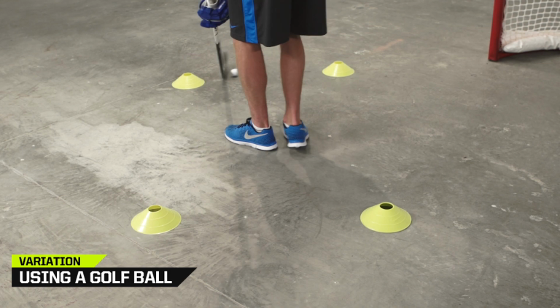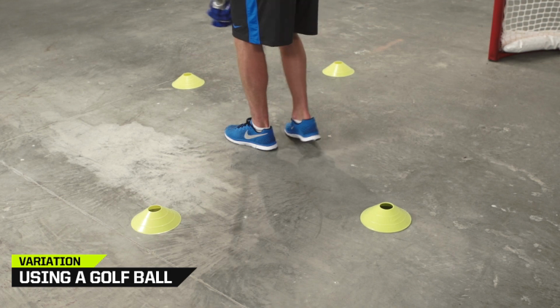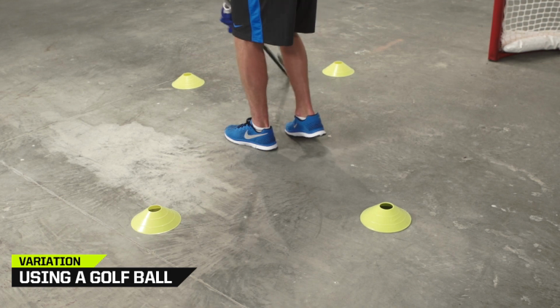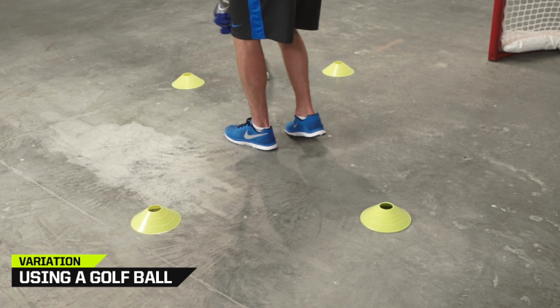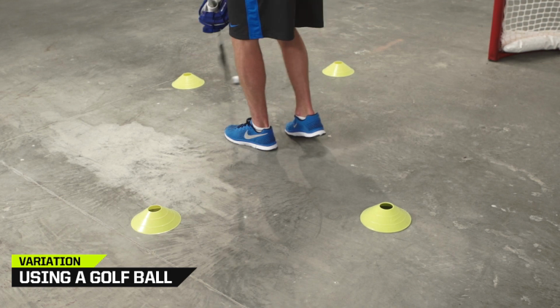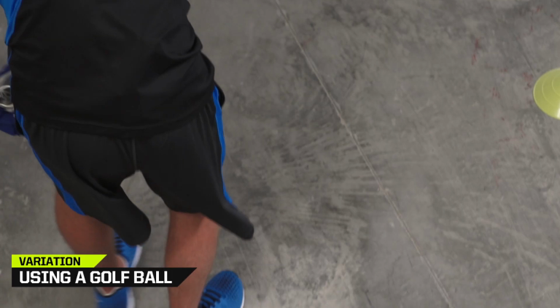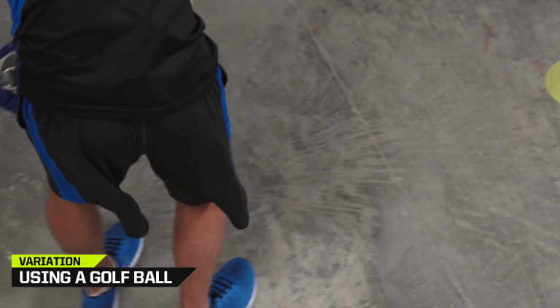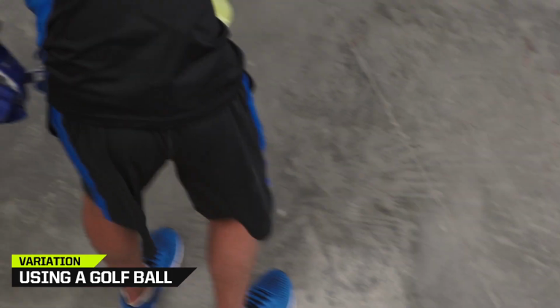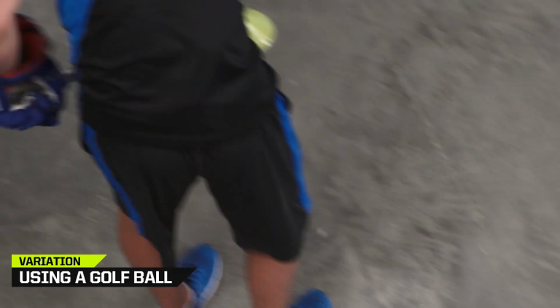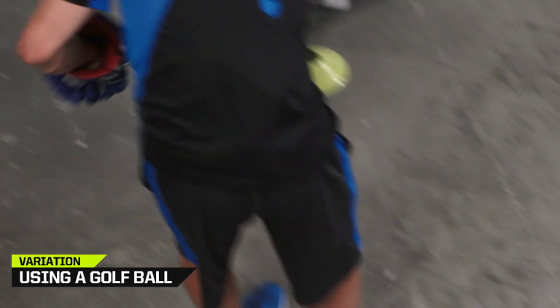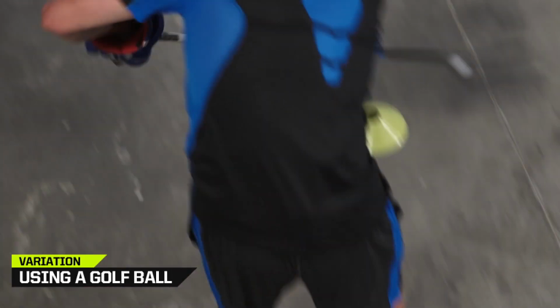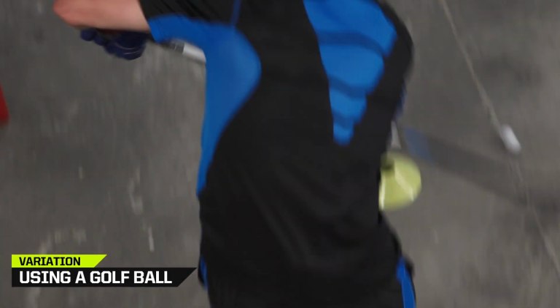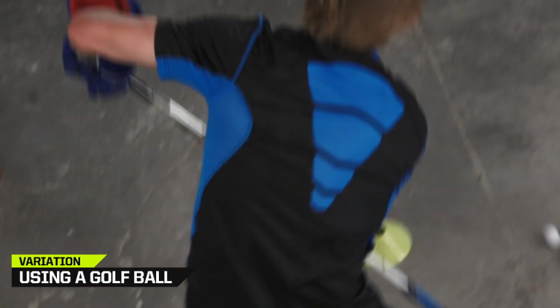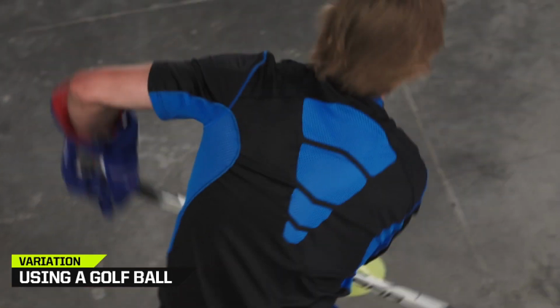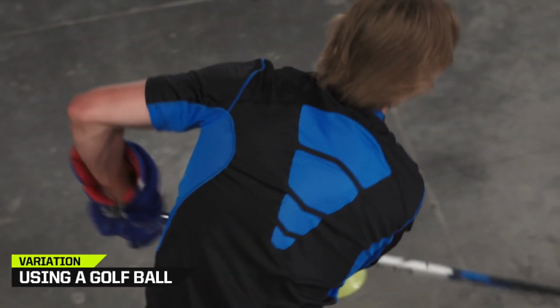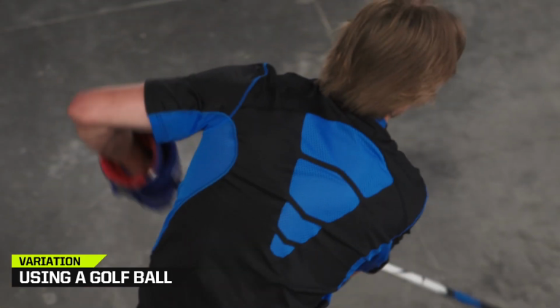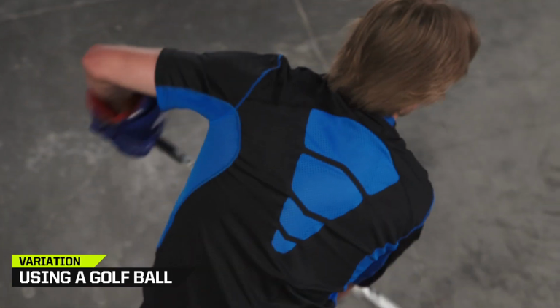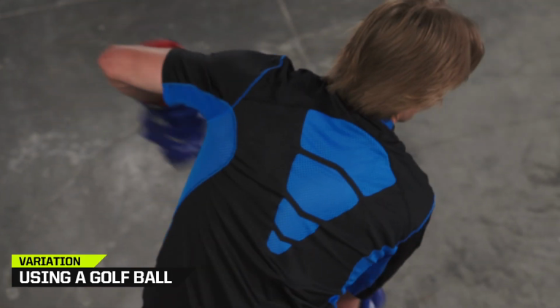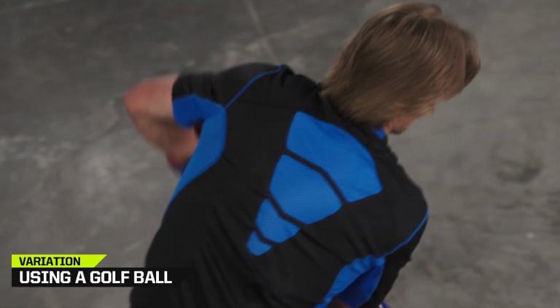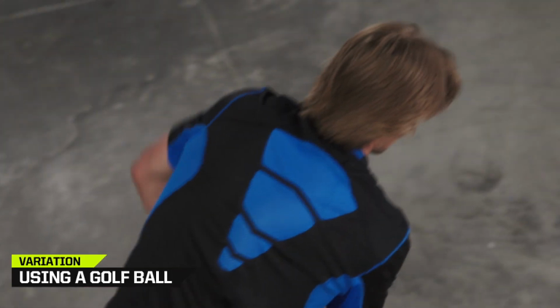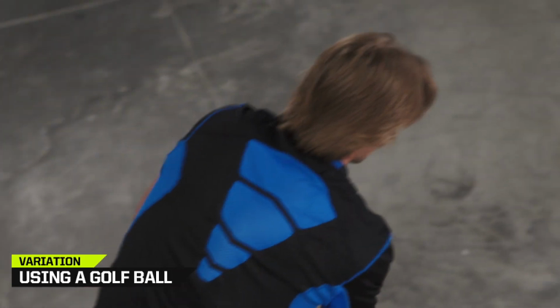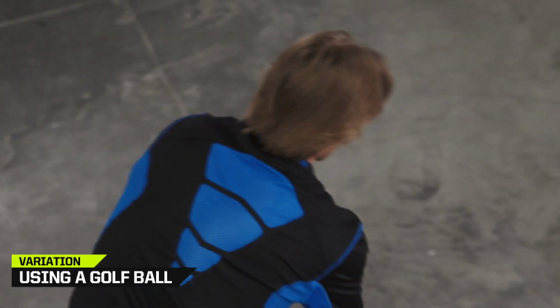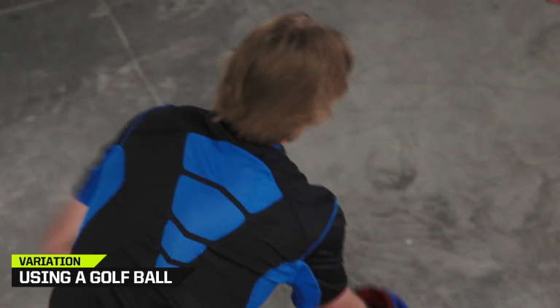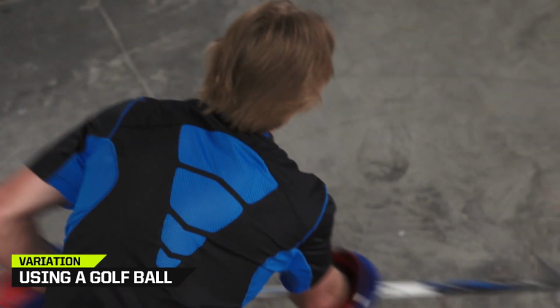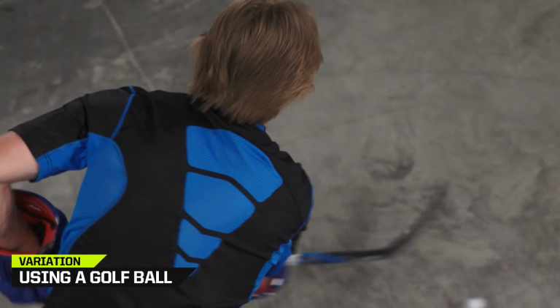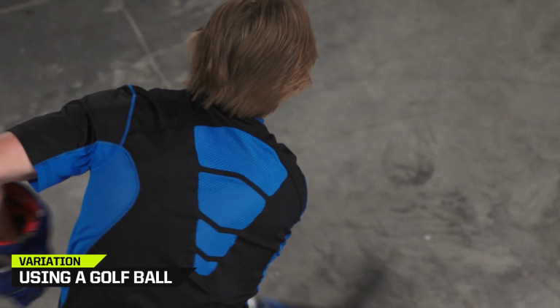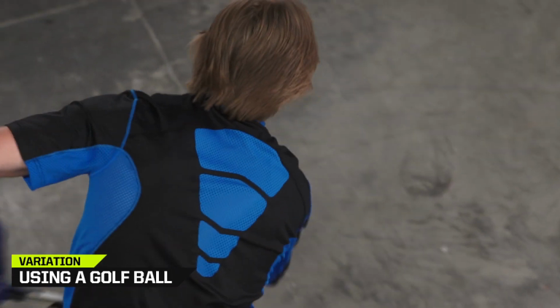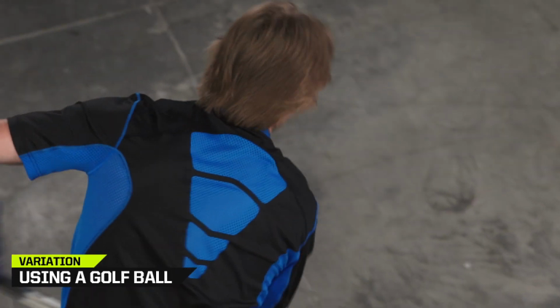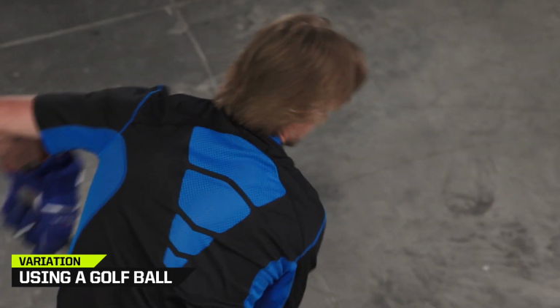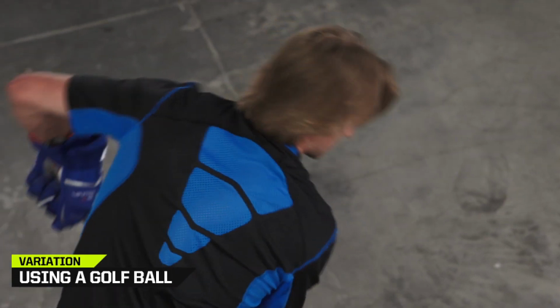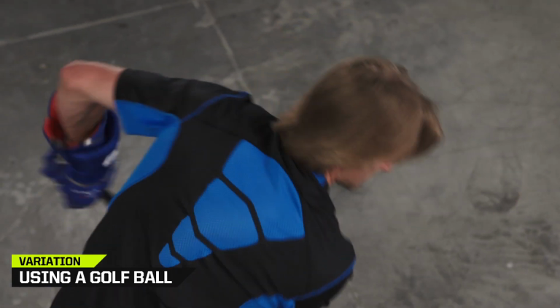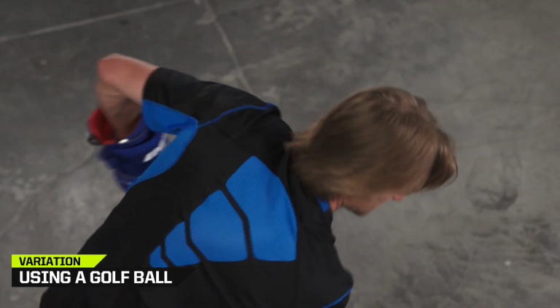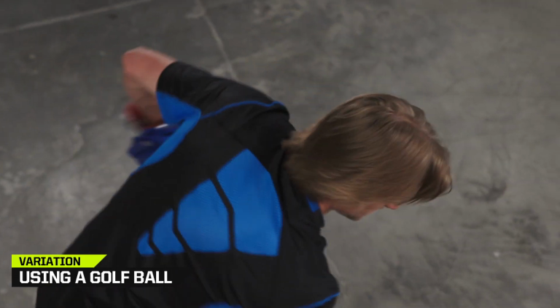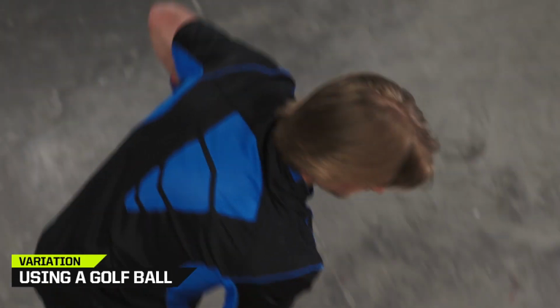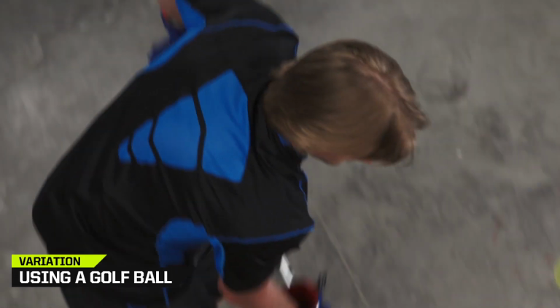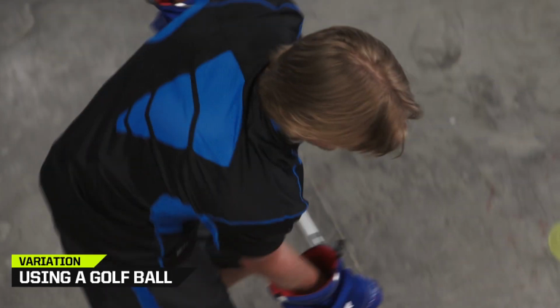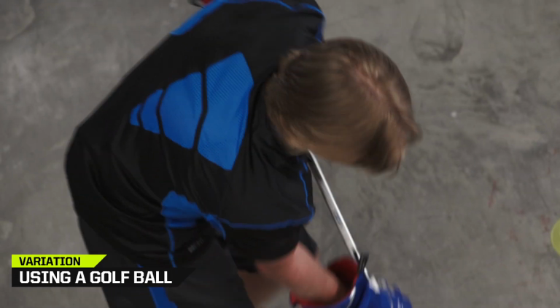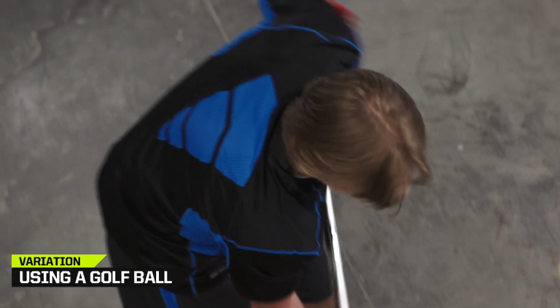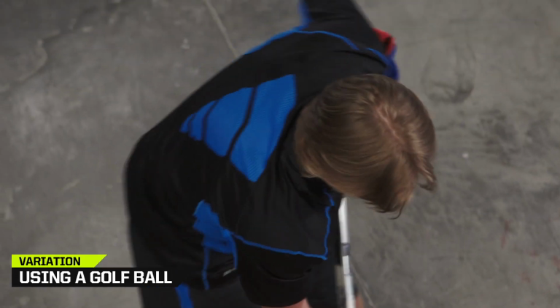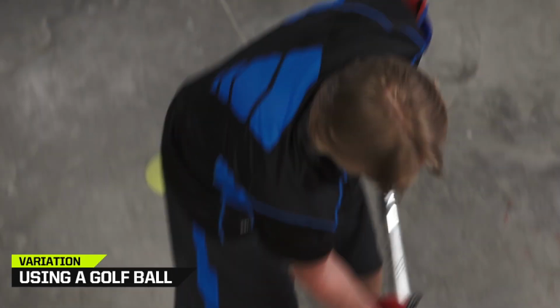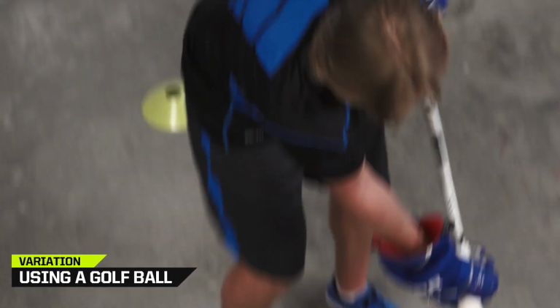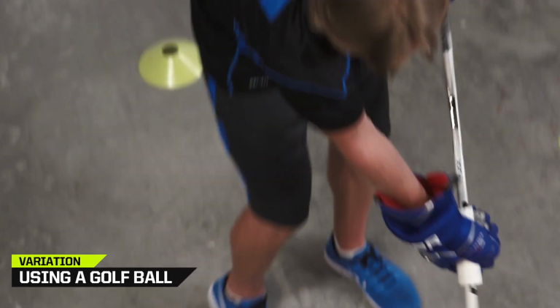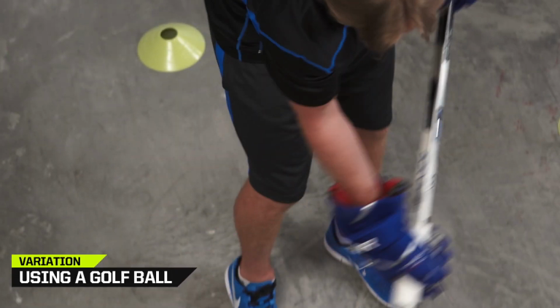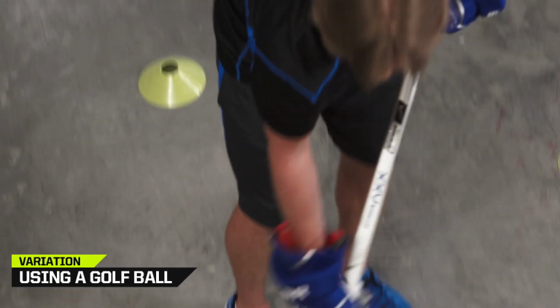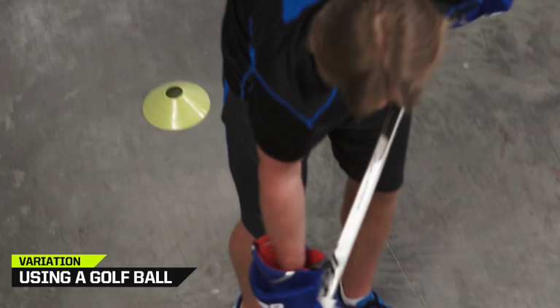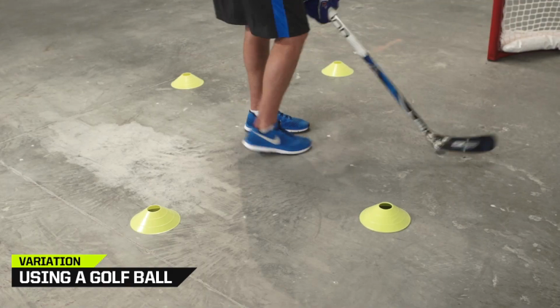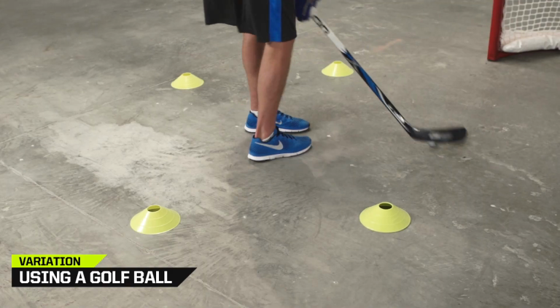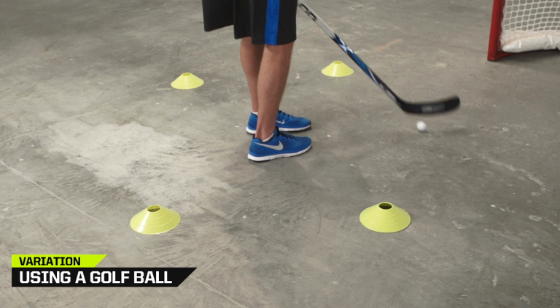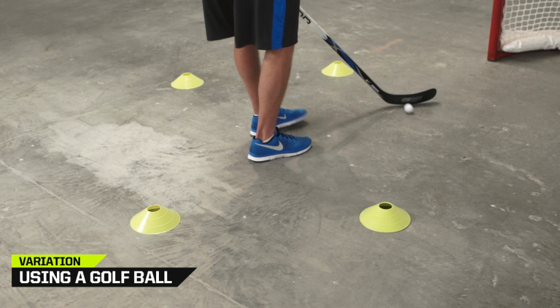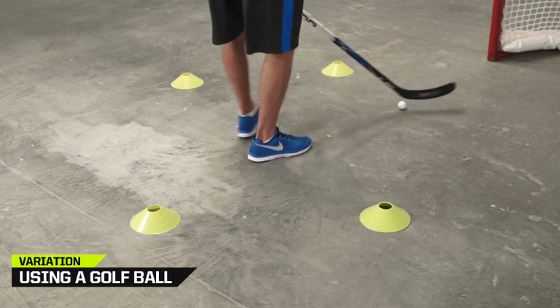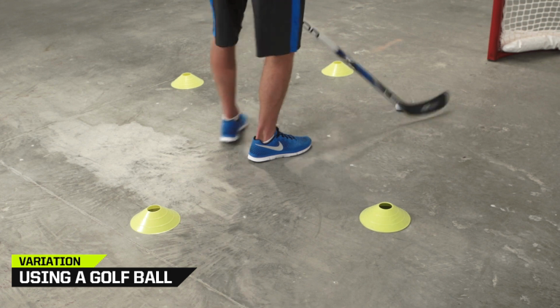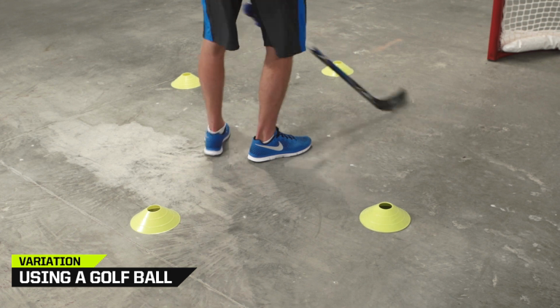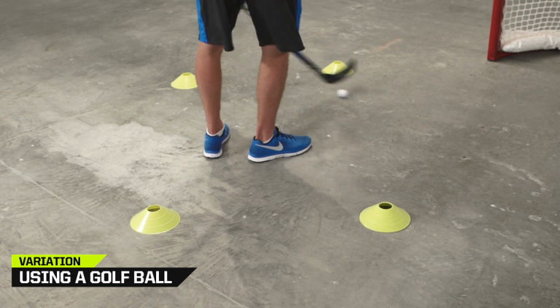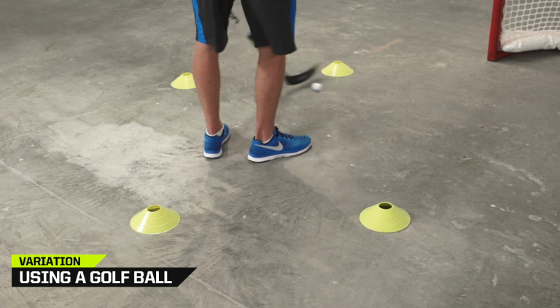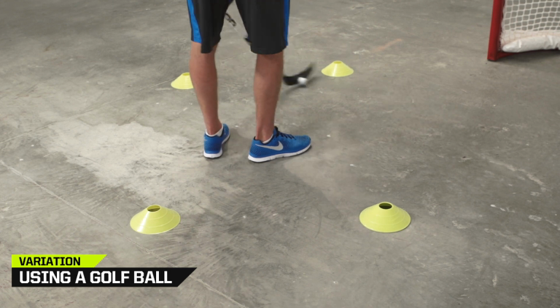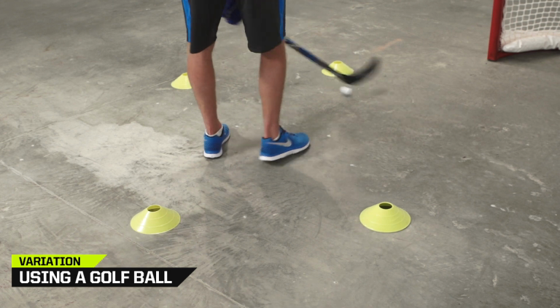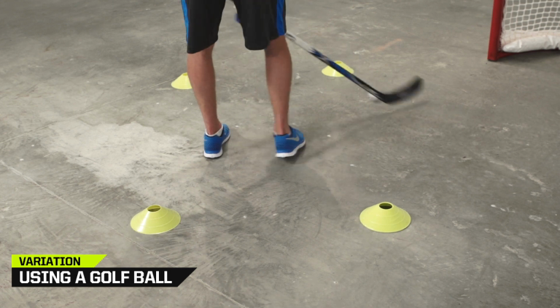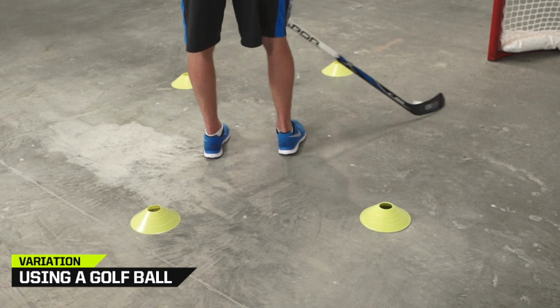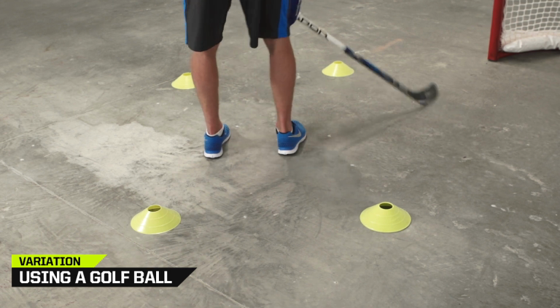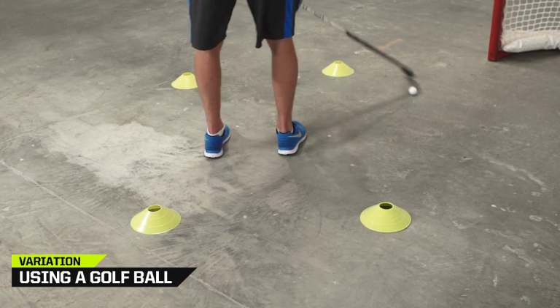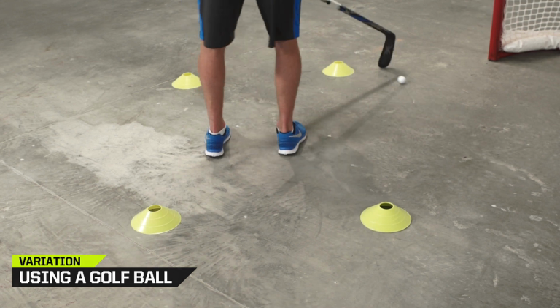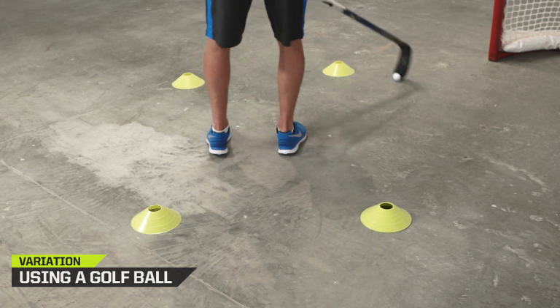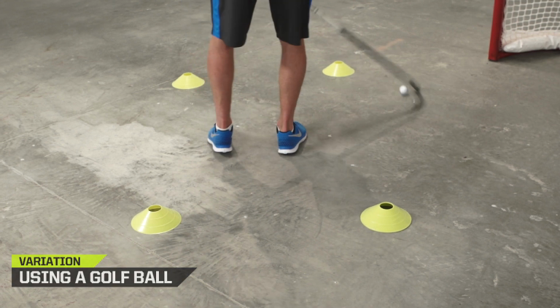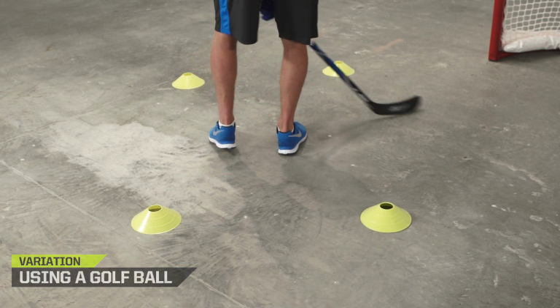Change the ball to something smaller and more unpredictable, like a golf ball or spark reaction ball, to make this drill more challenging.